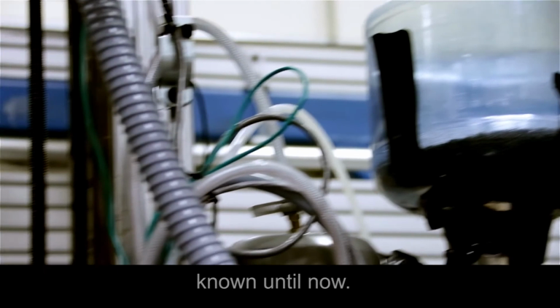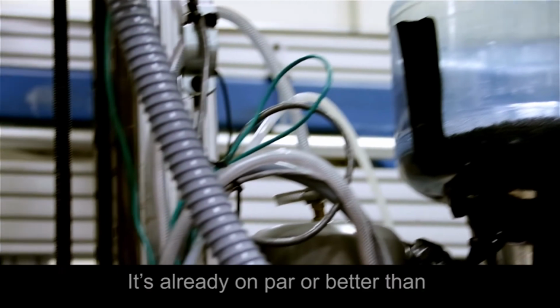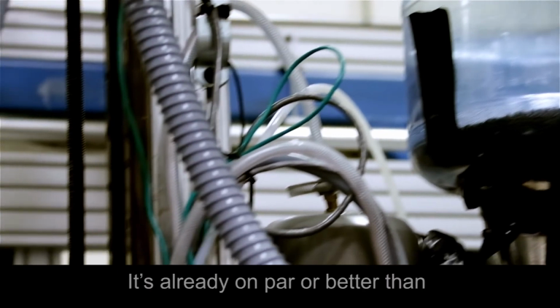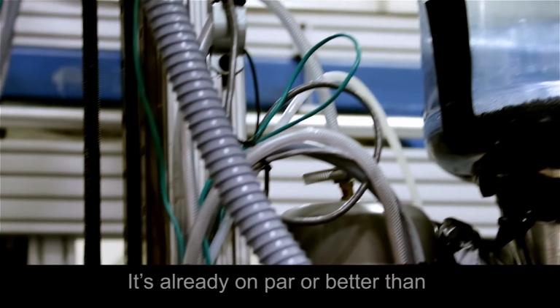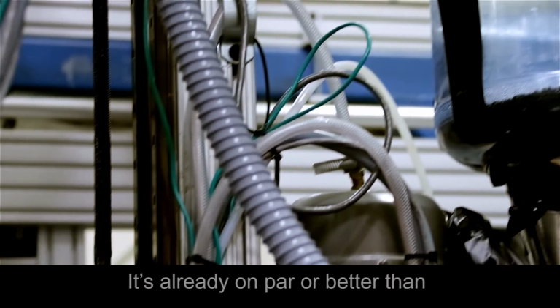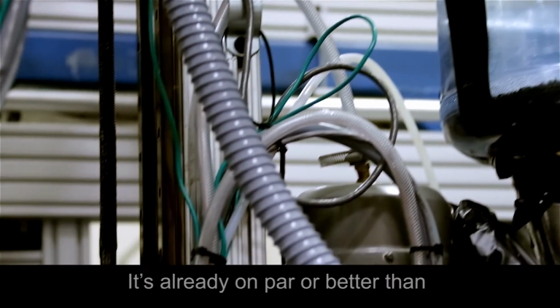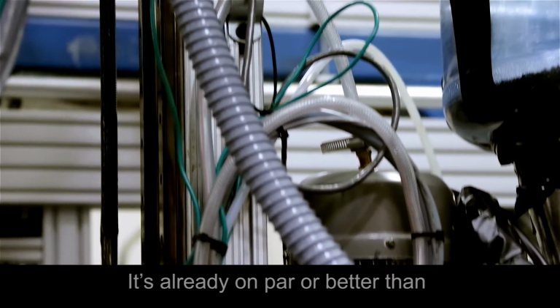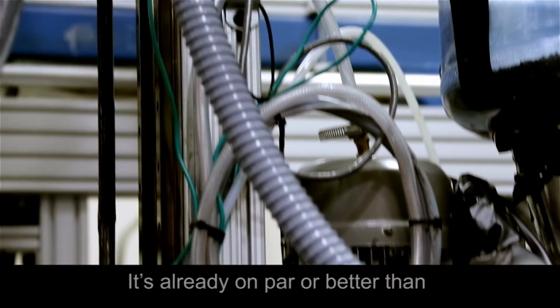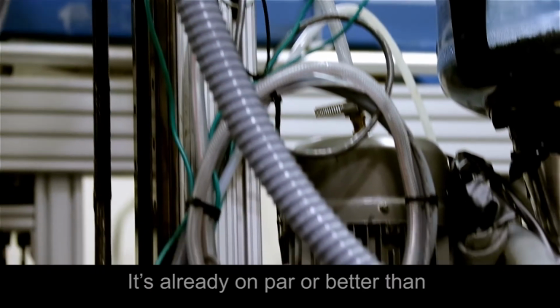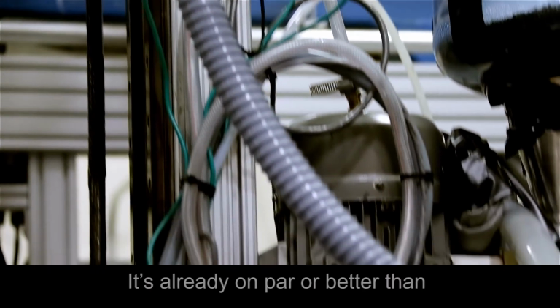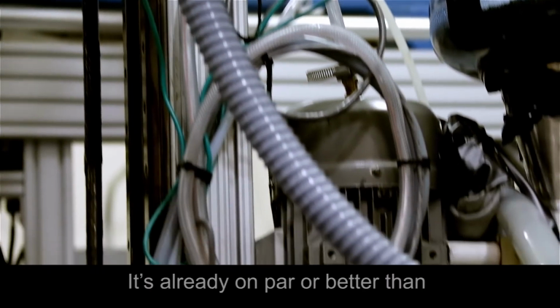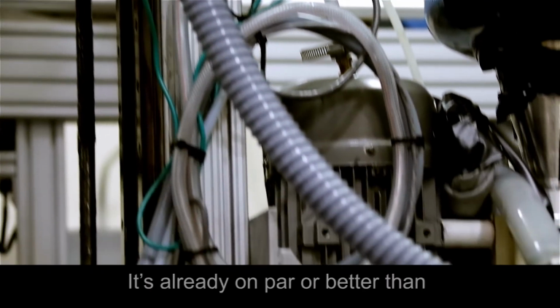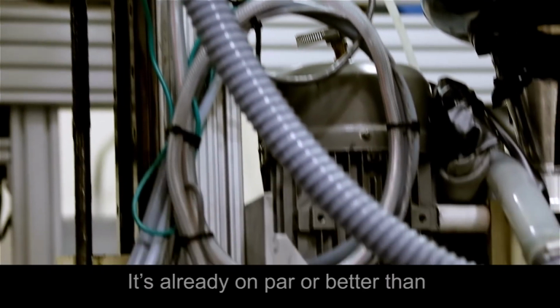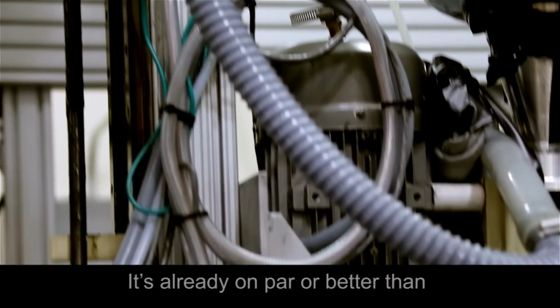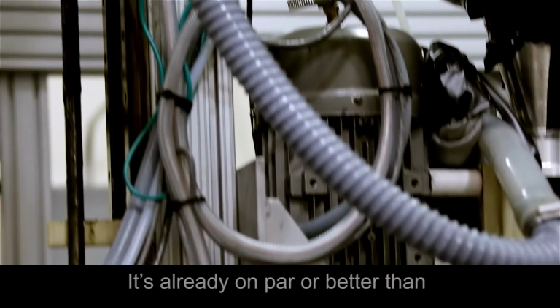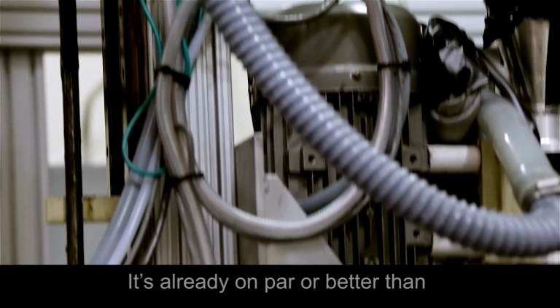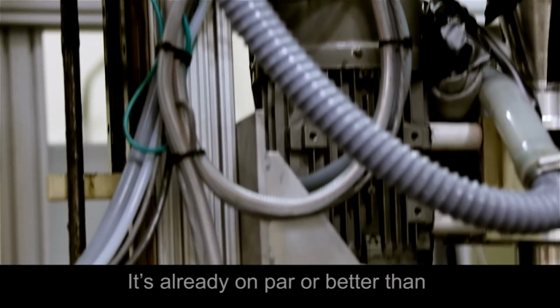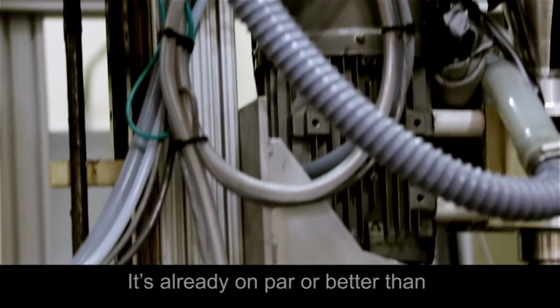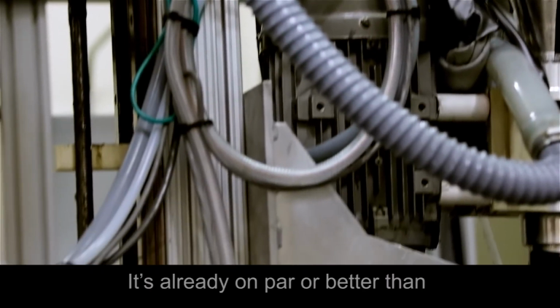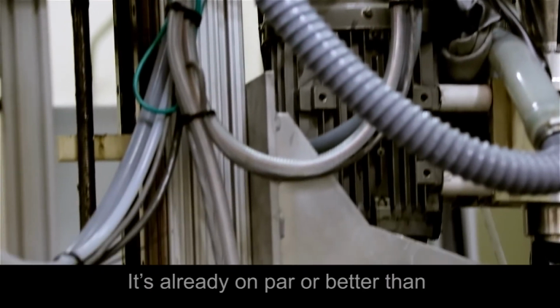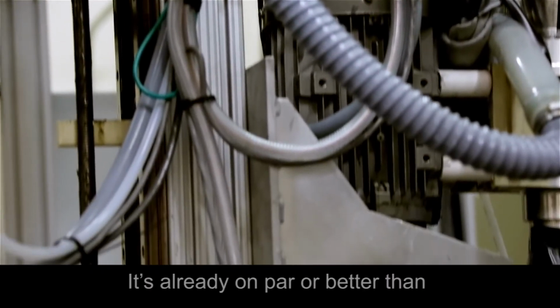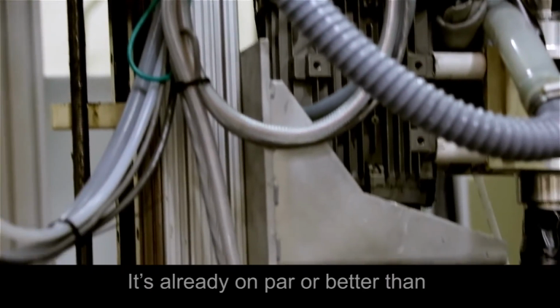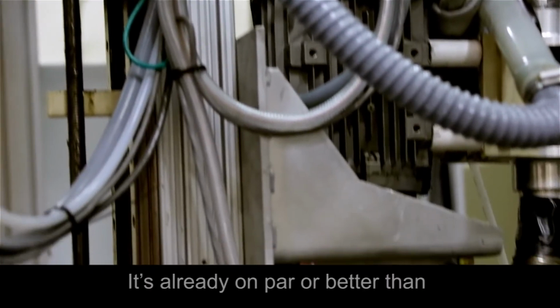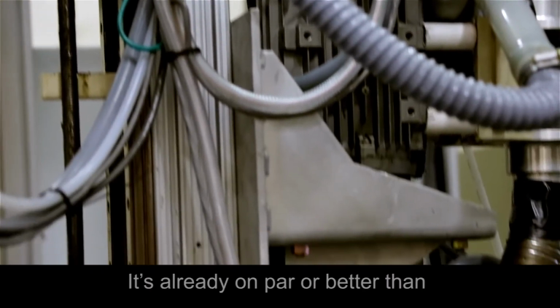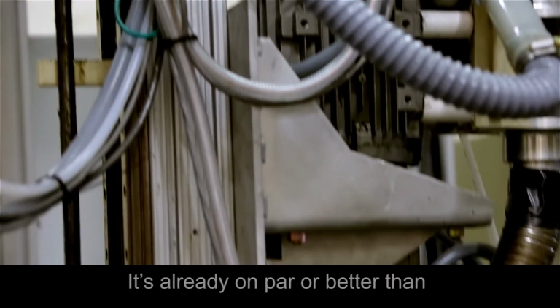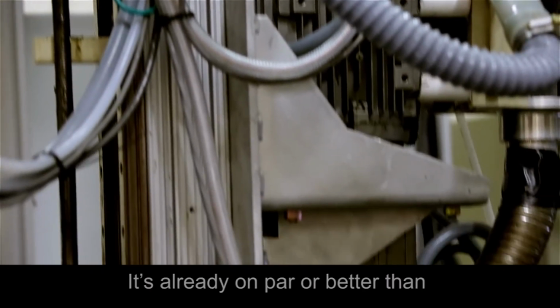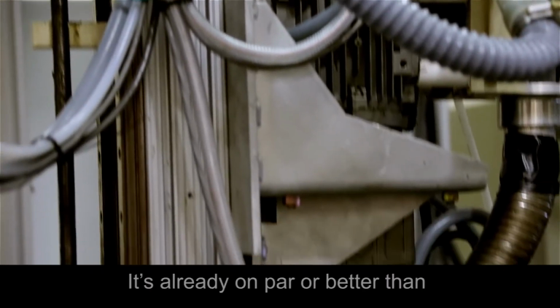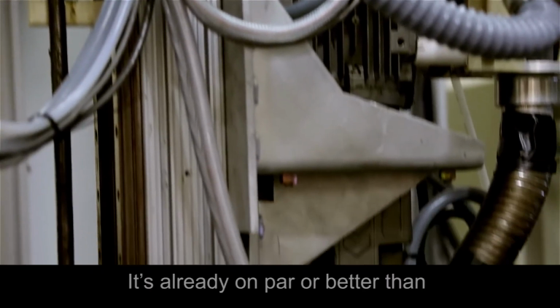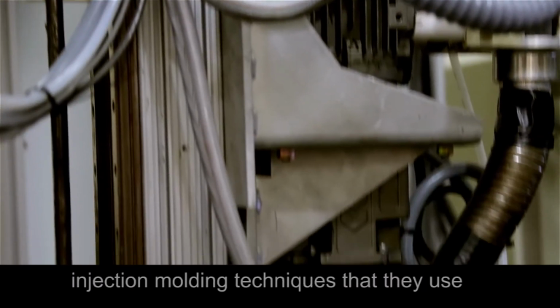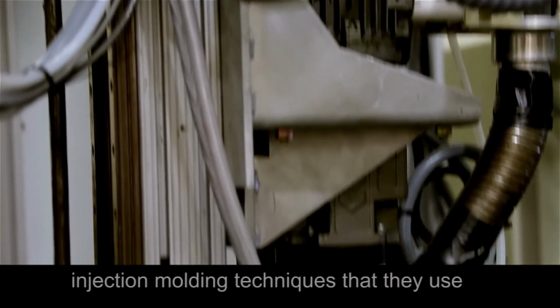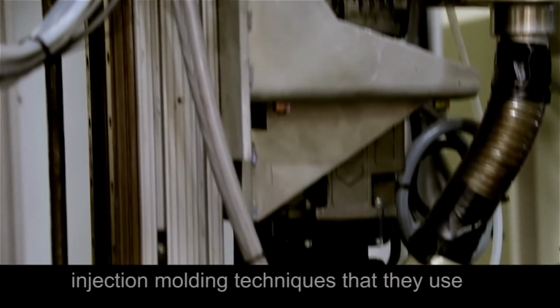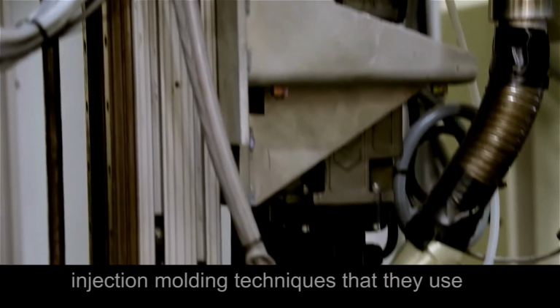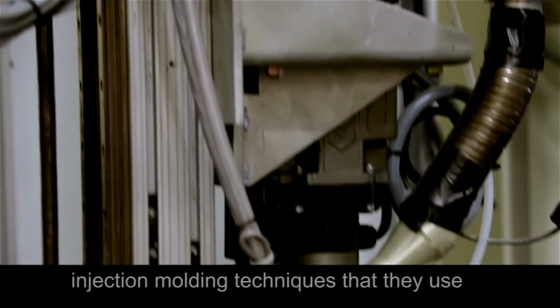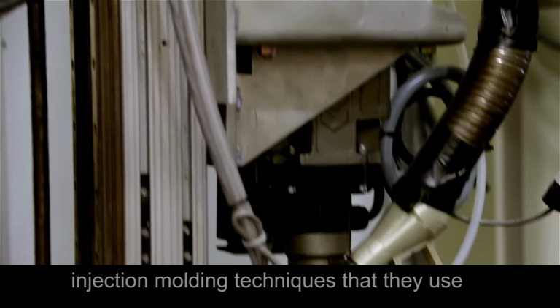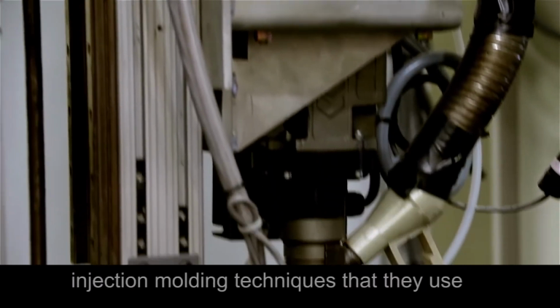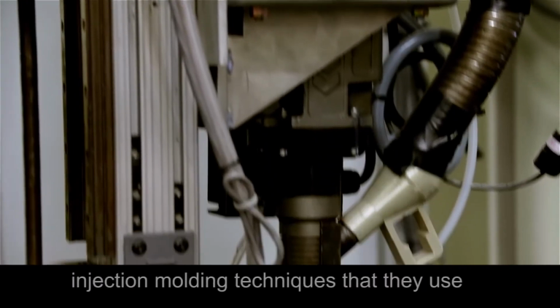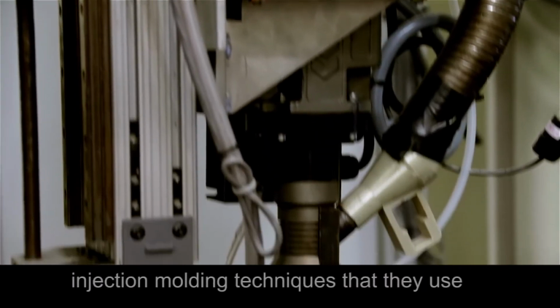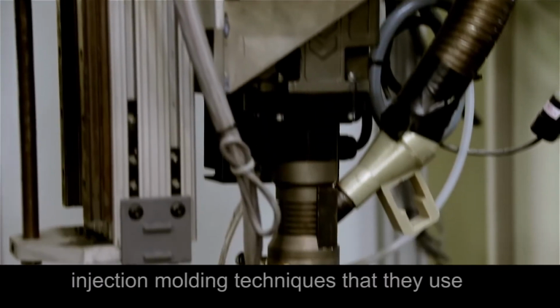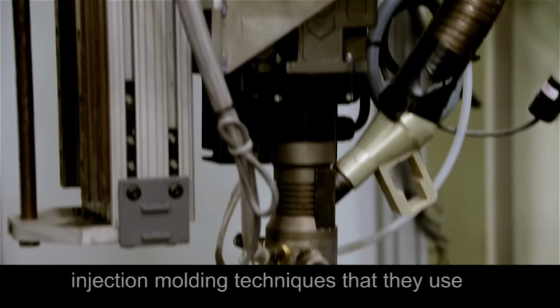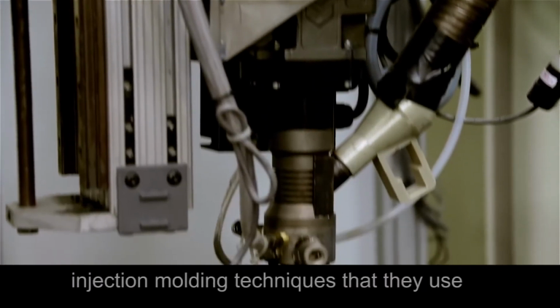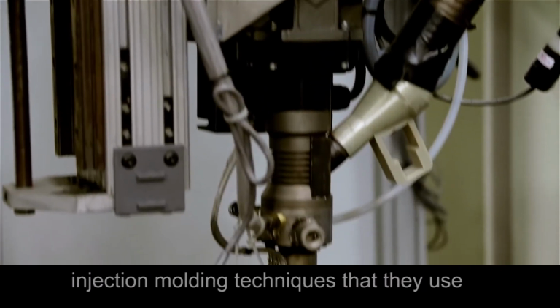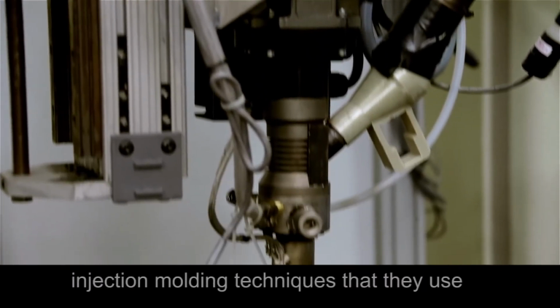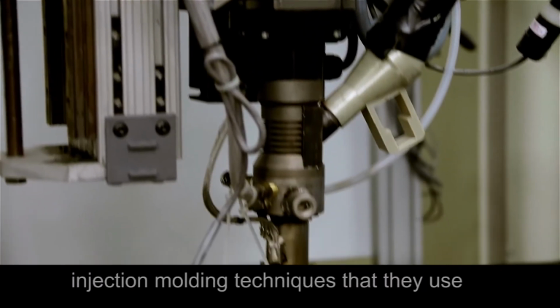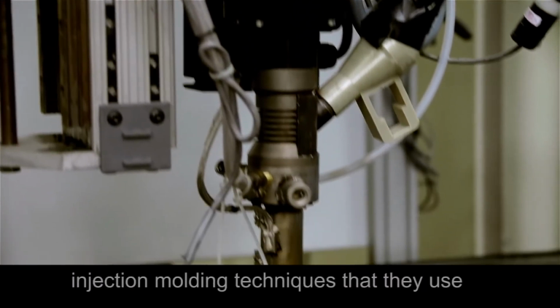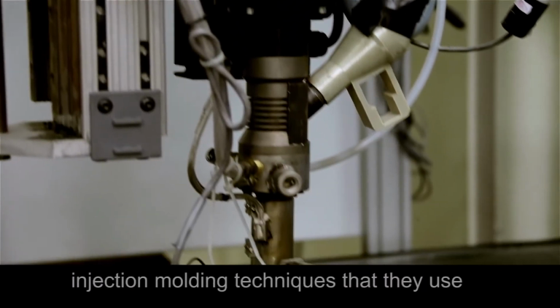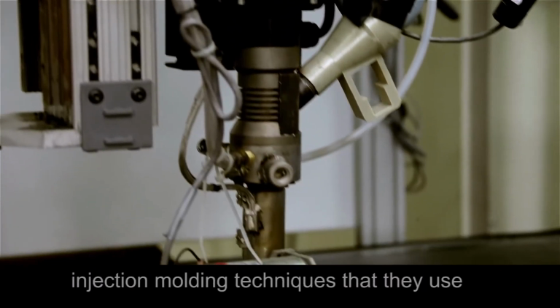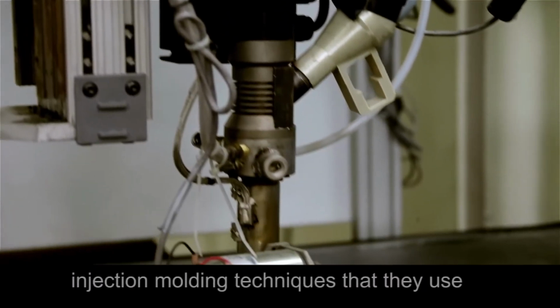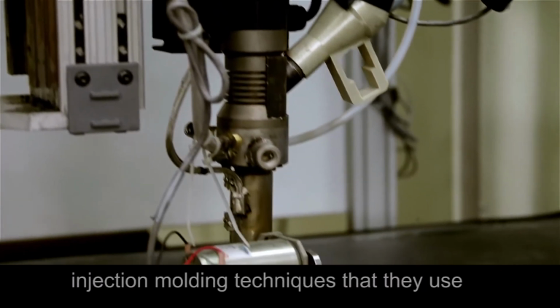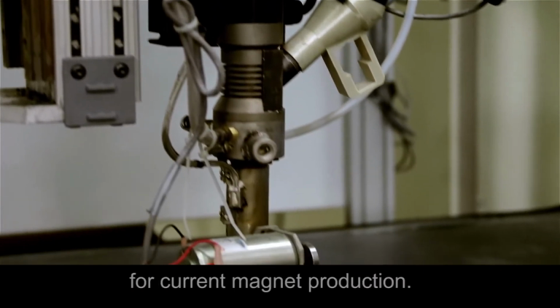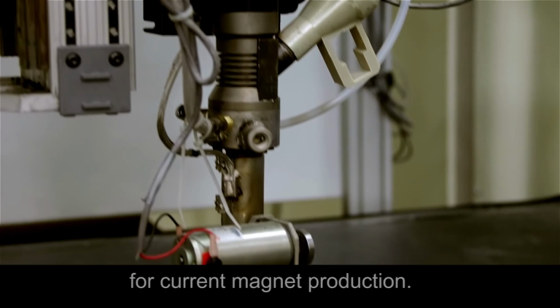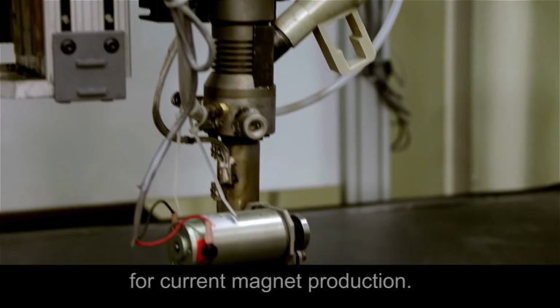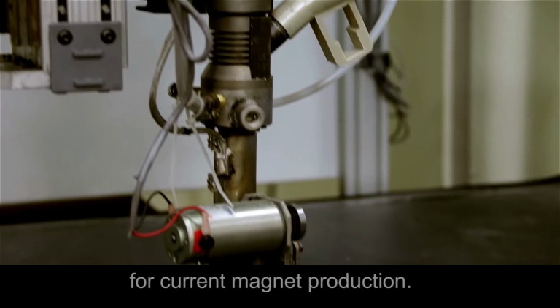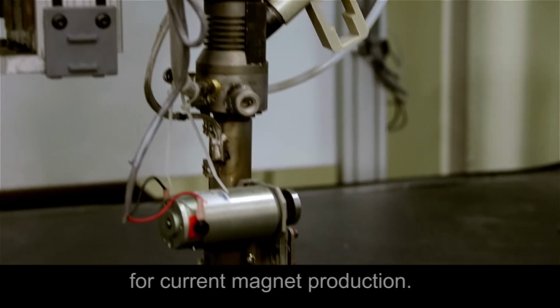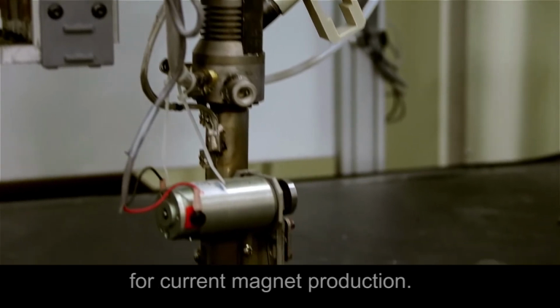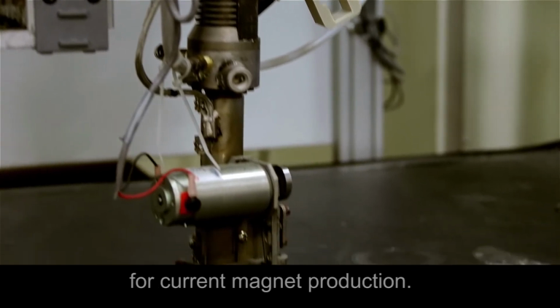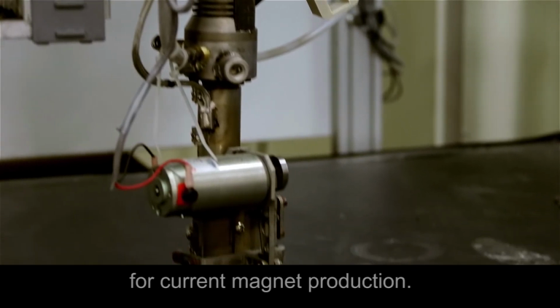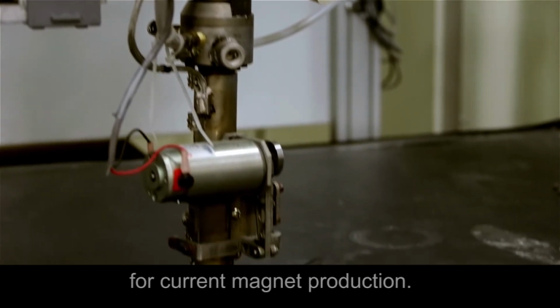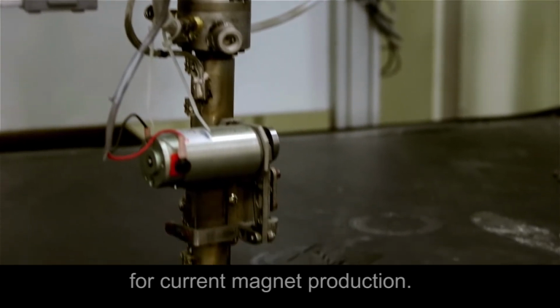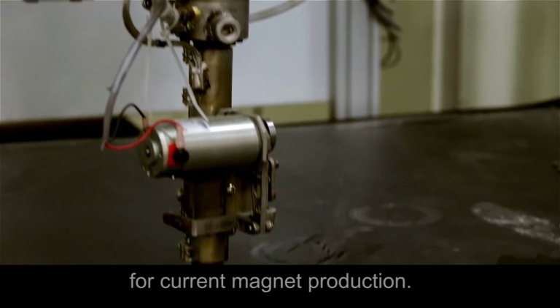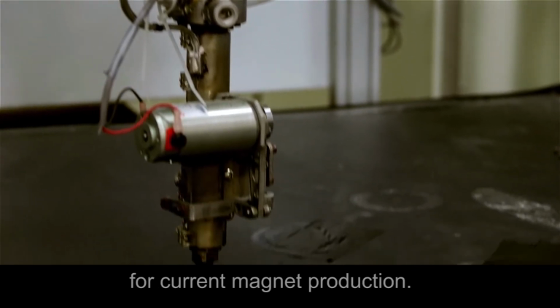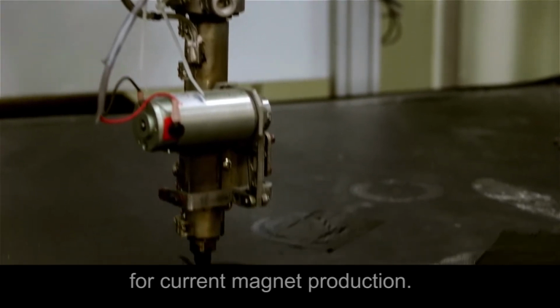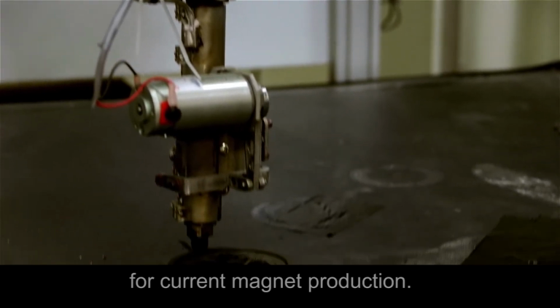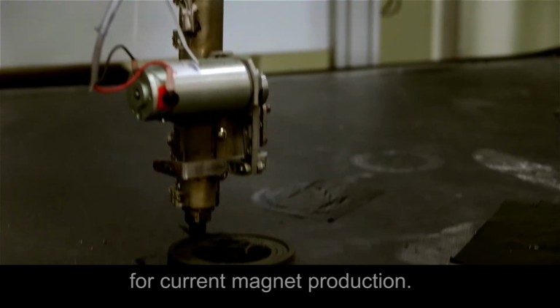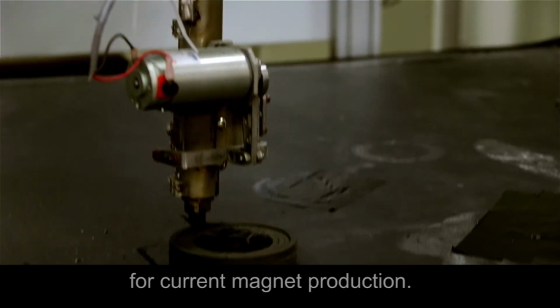It's already on par or better than injection molding, the molded technique used for current magnets.